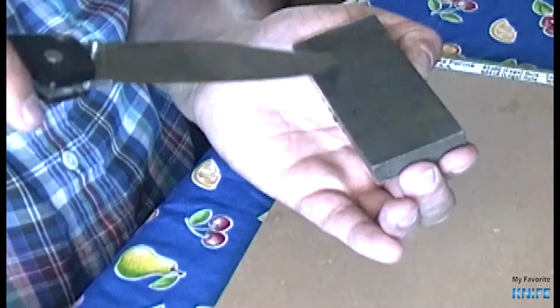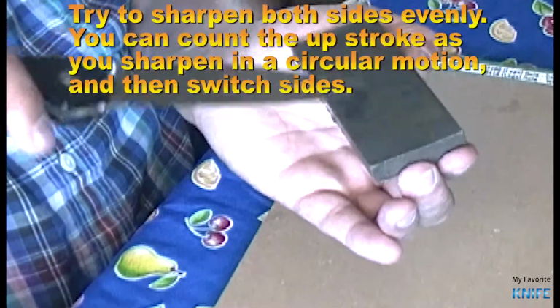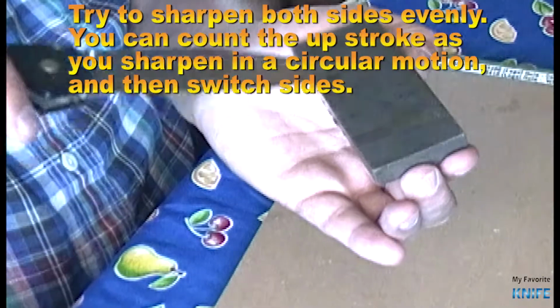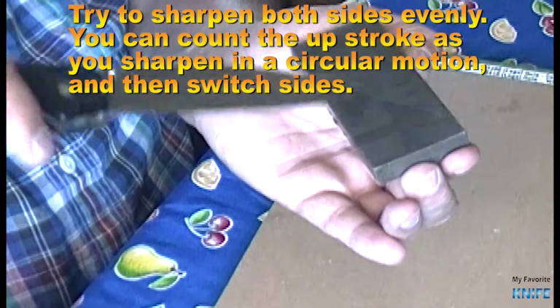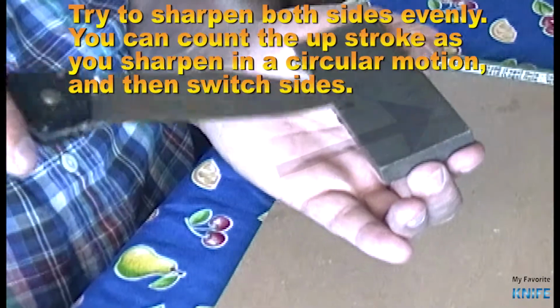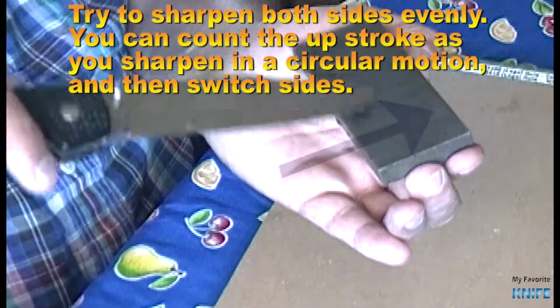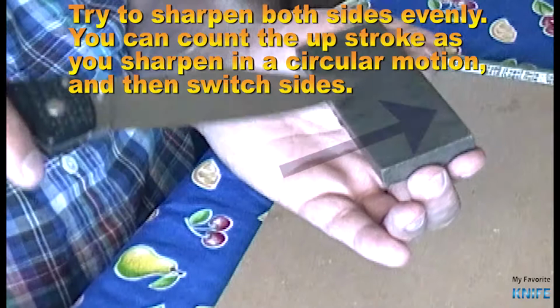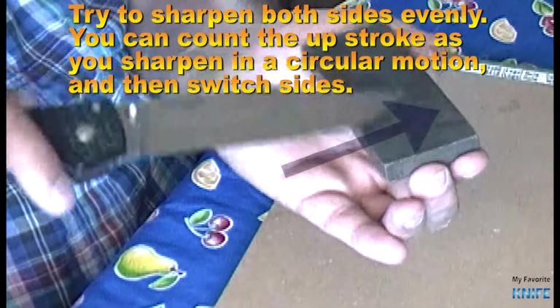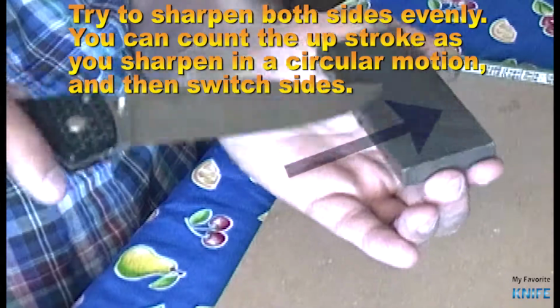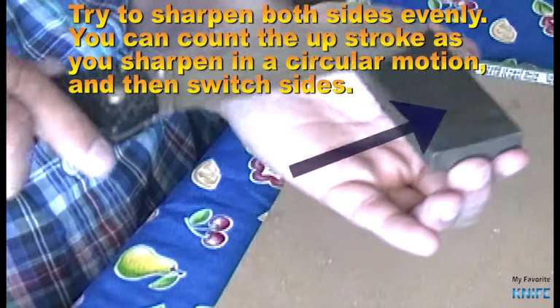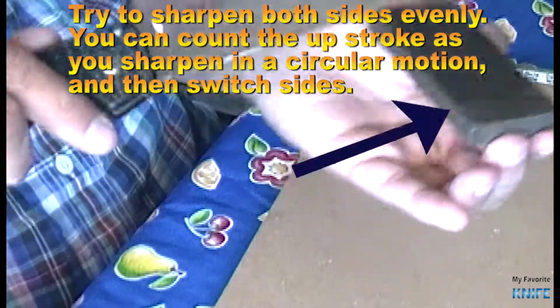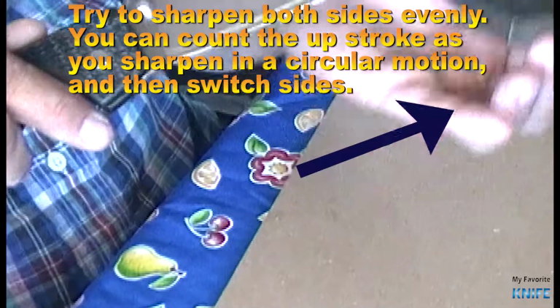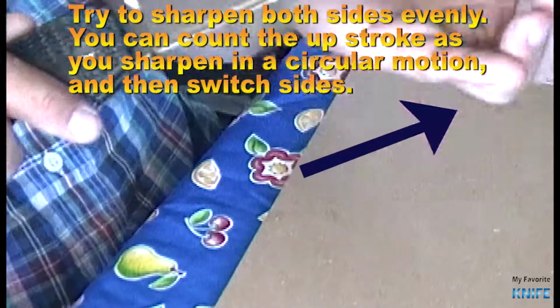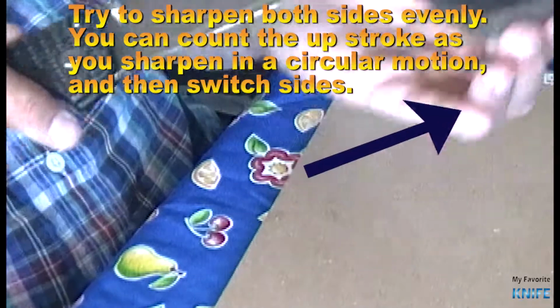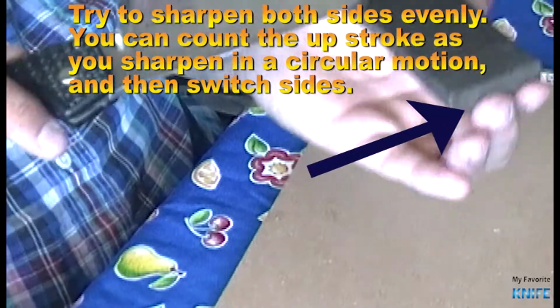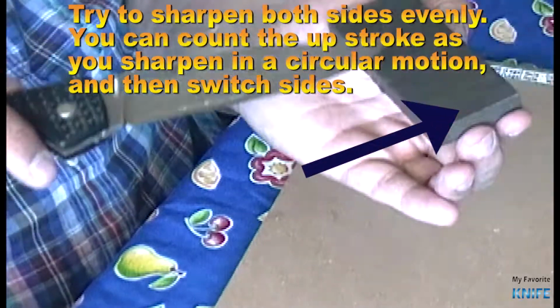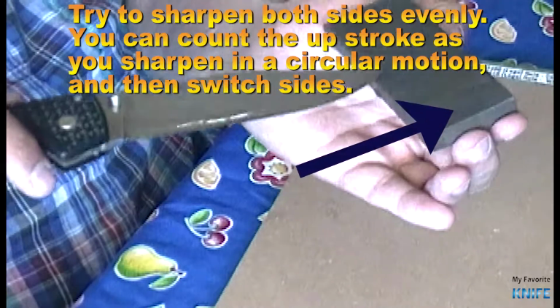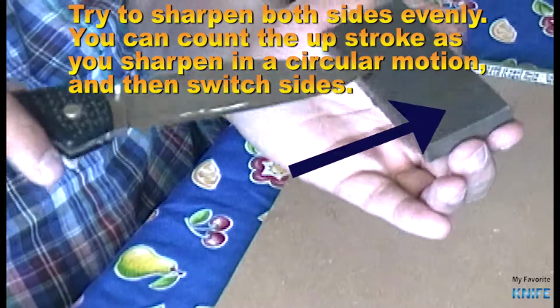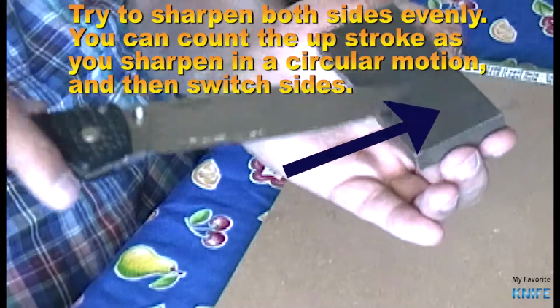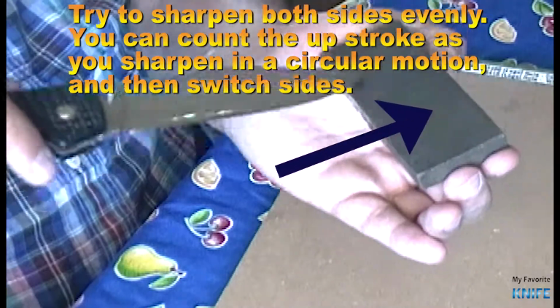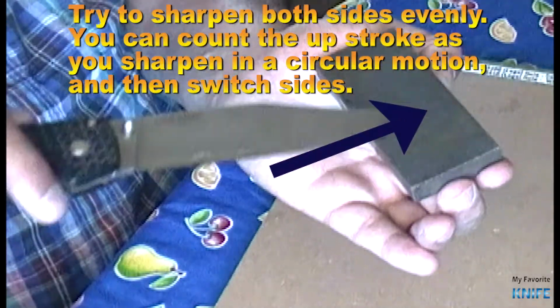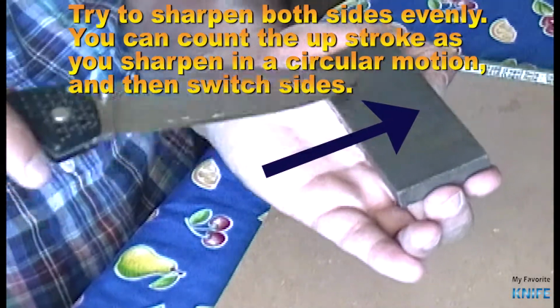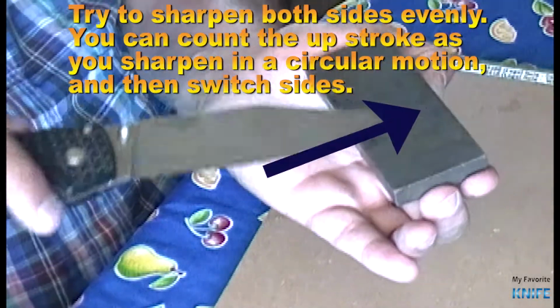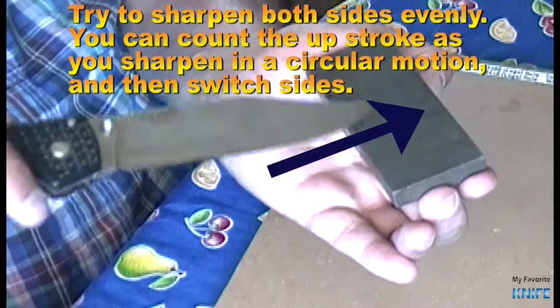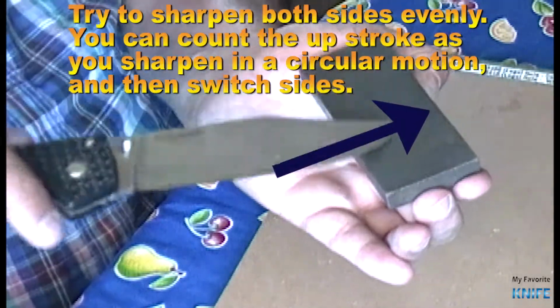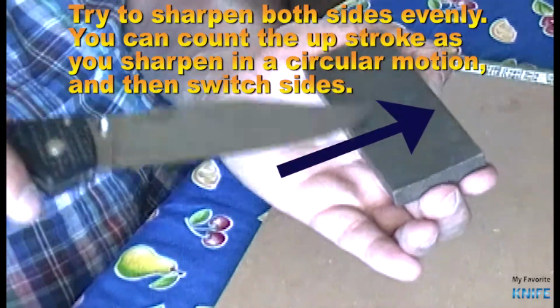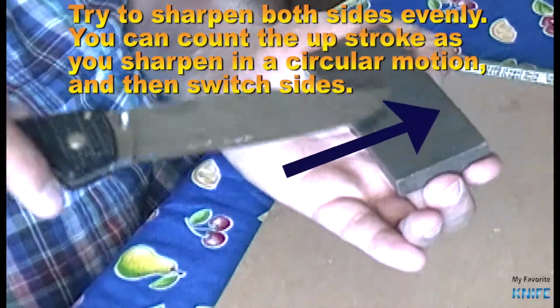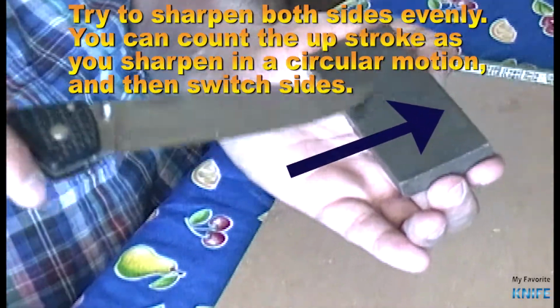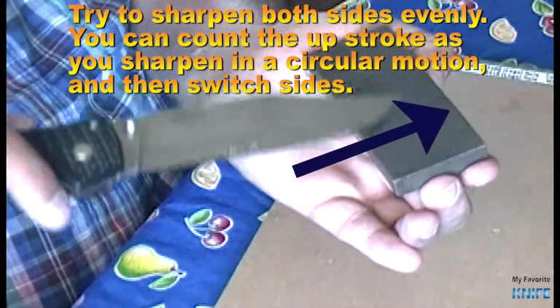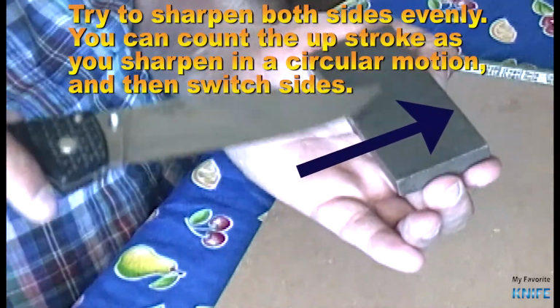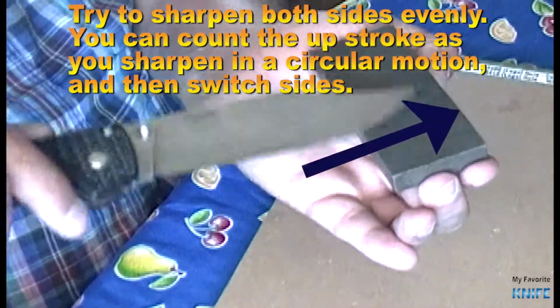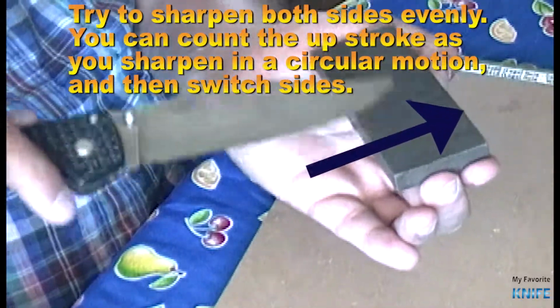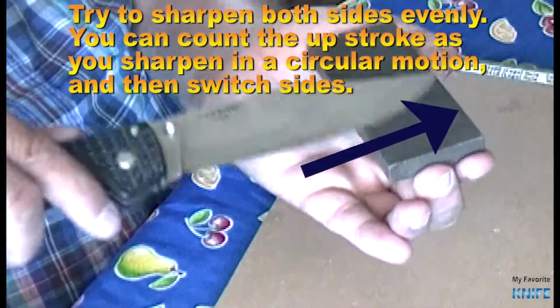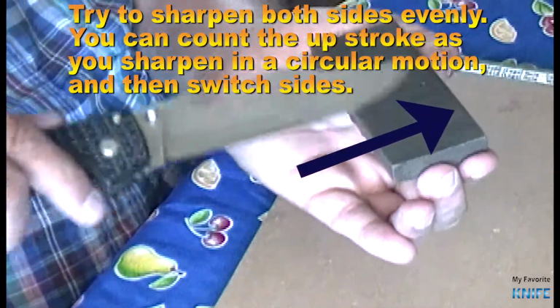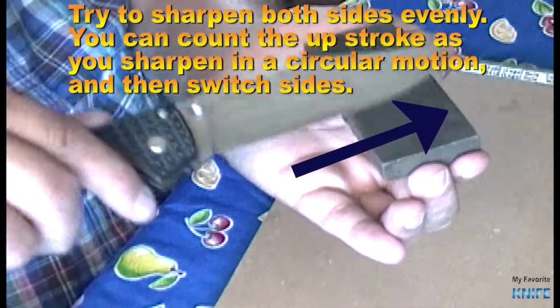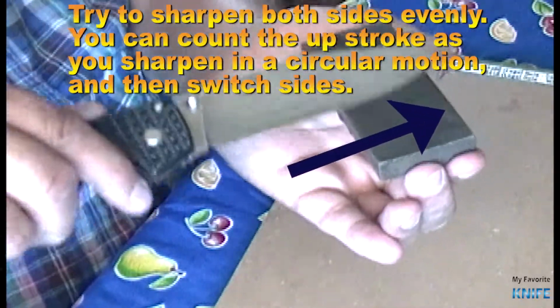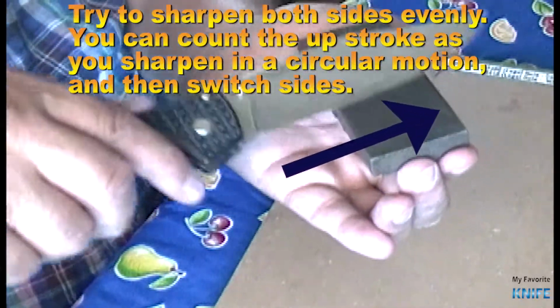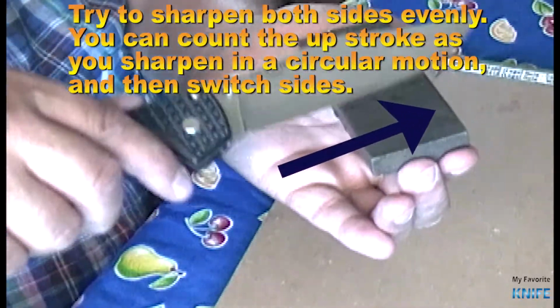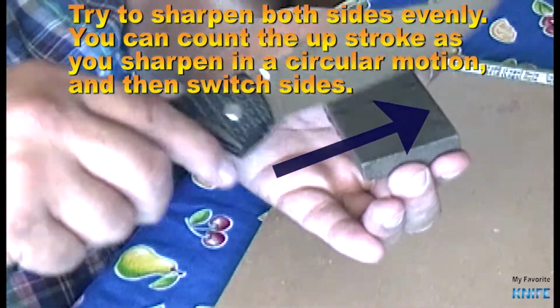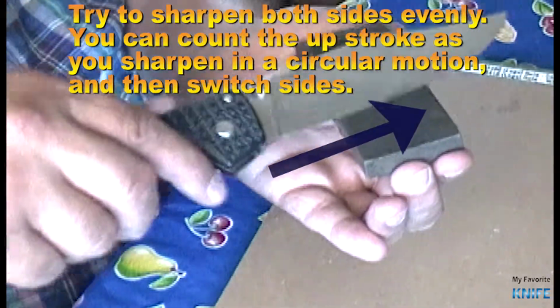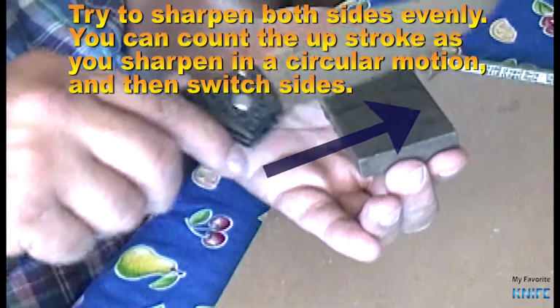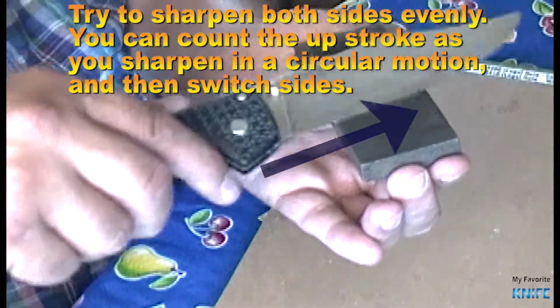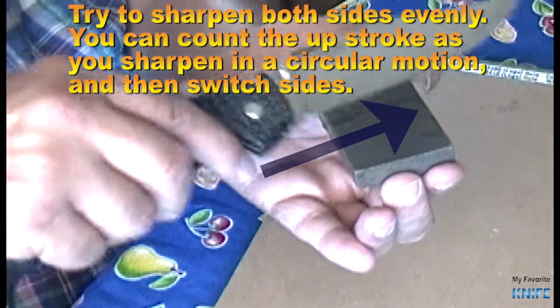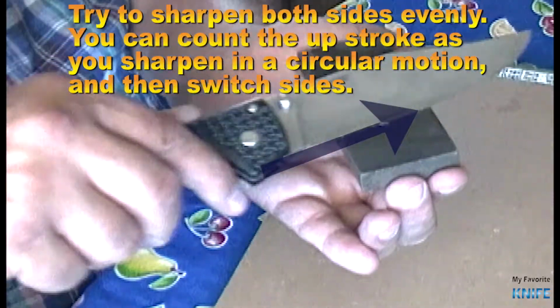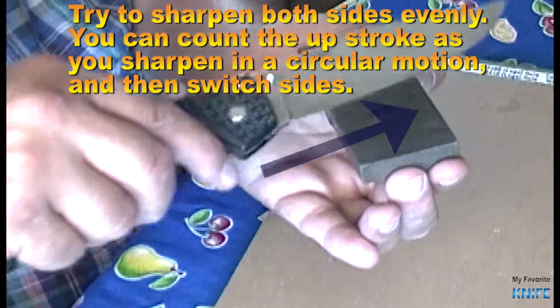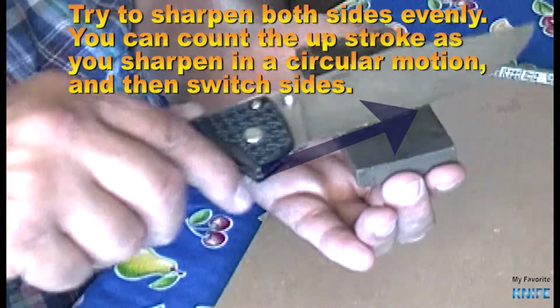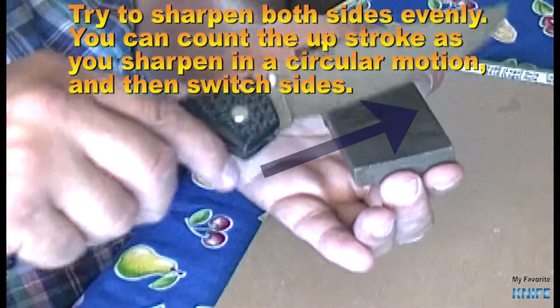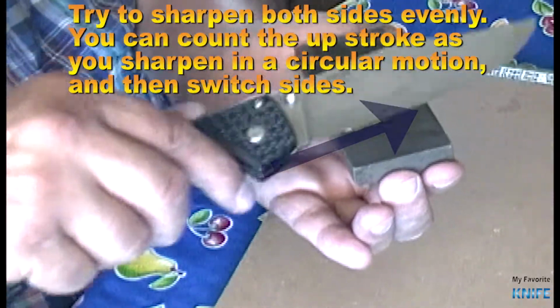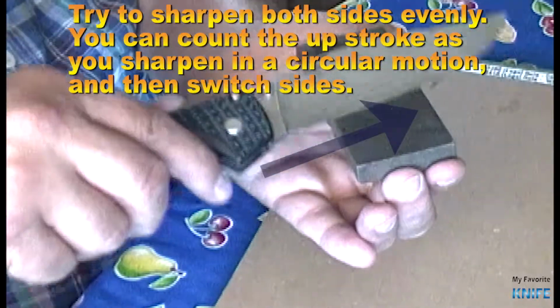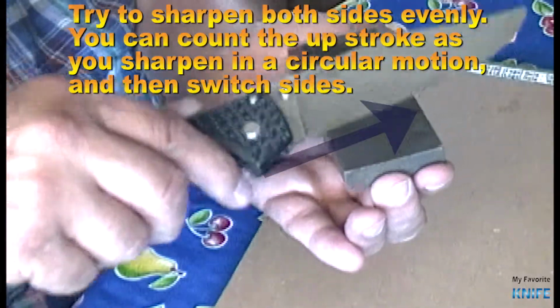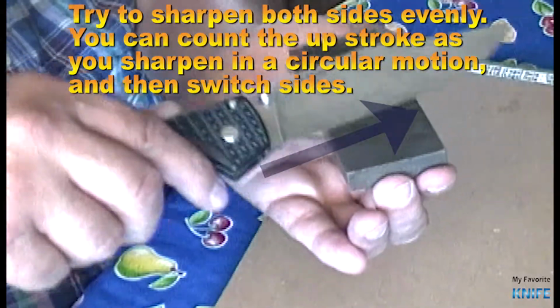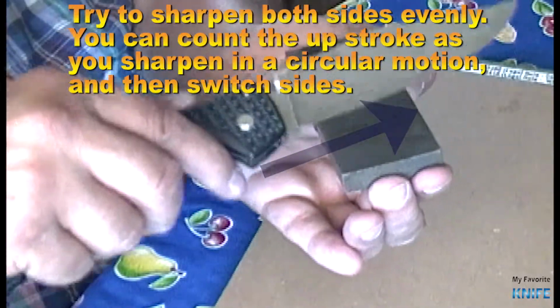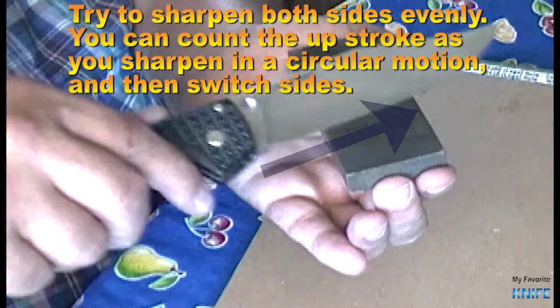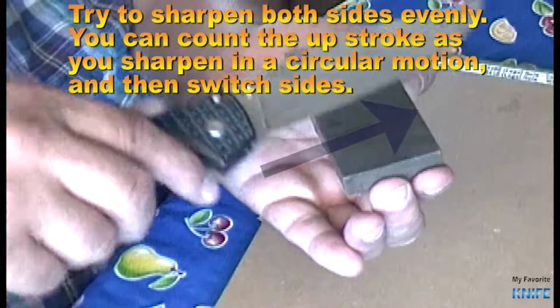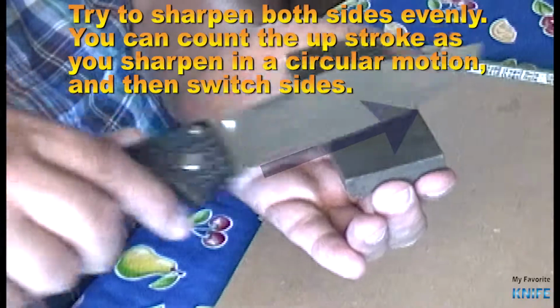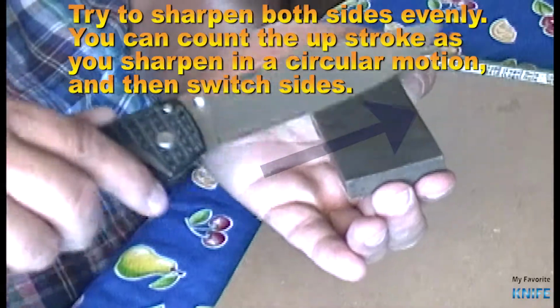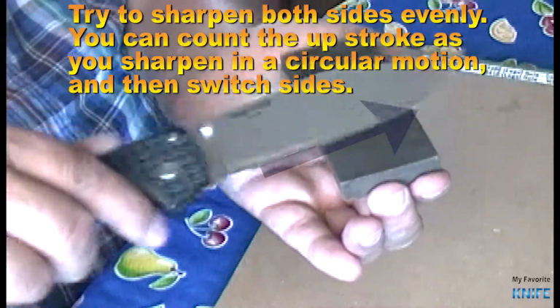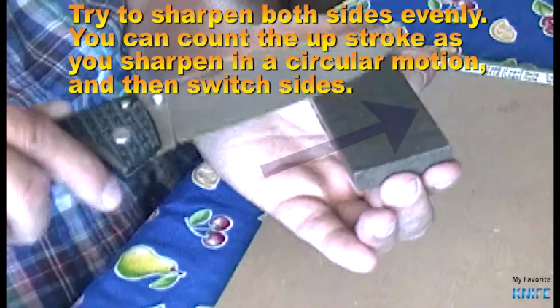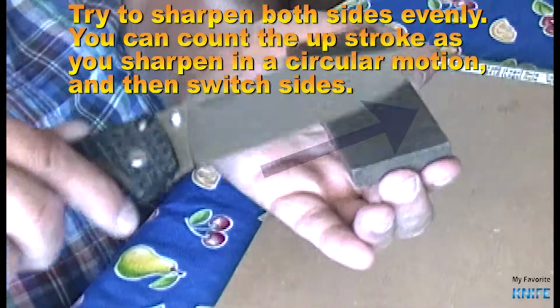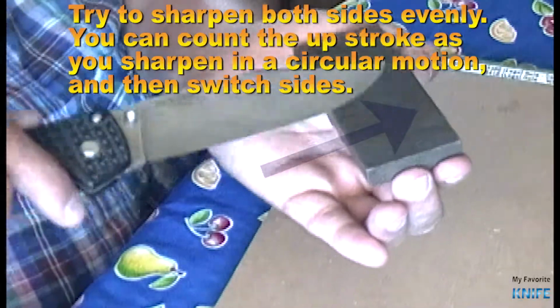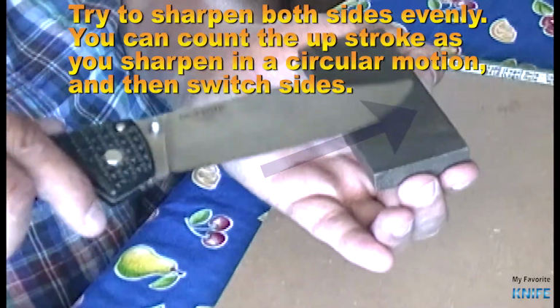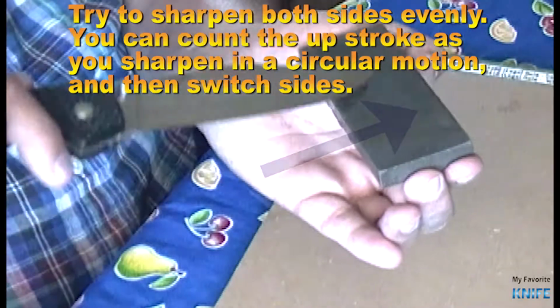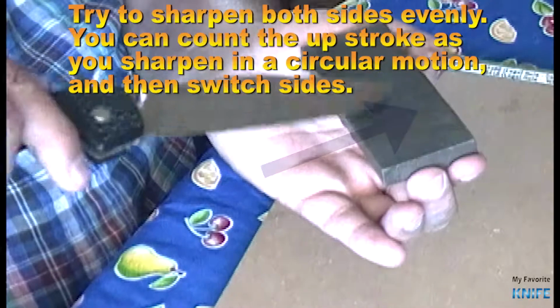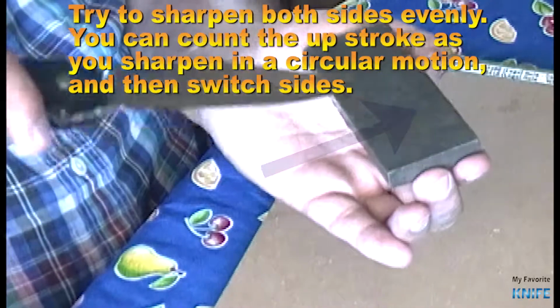Try to sharpen both sides evenly. You can count the upstrokes as you sharpen in a circular motion, and then switch sides.